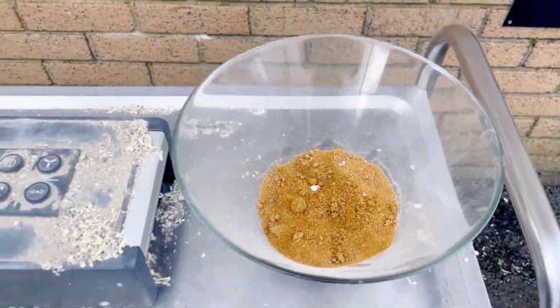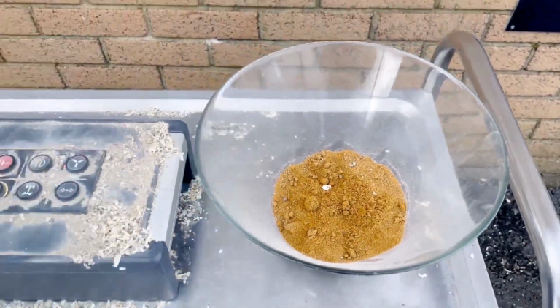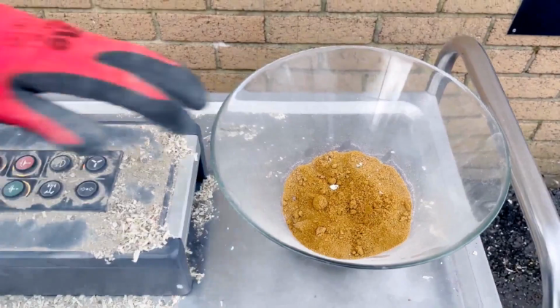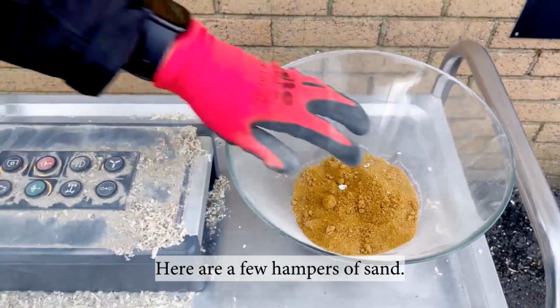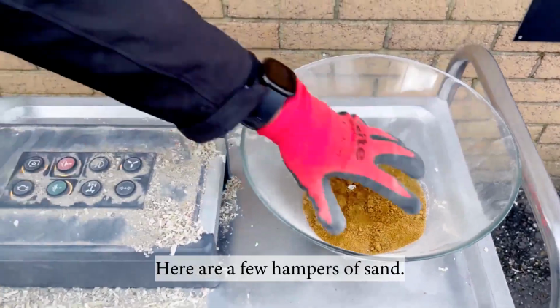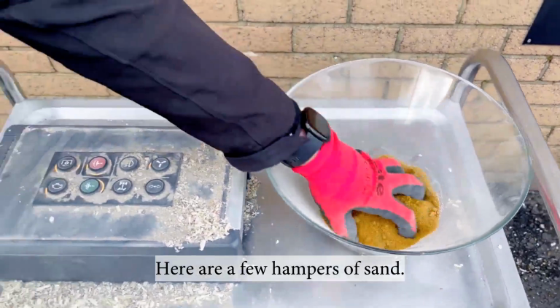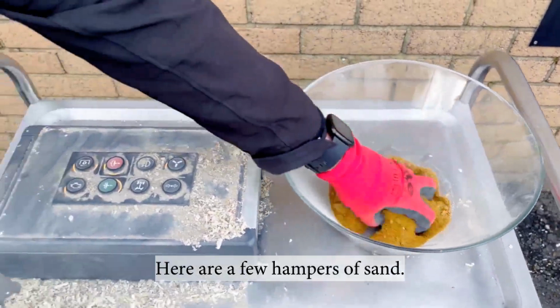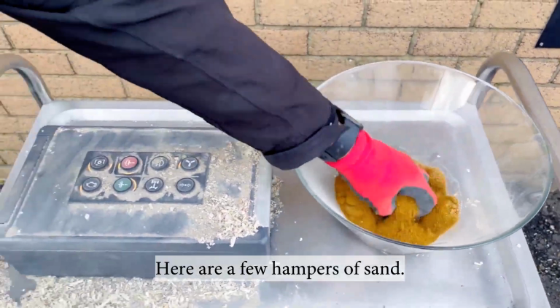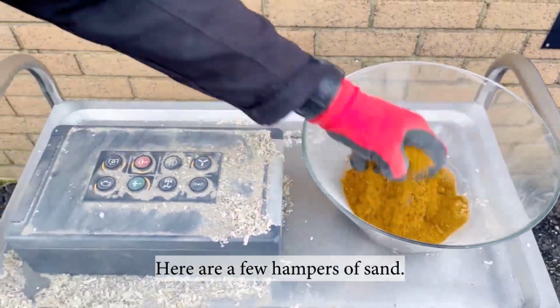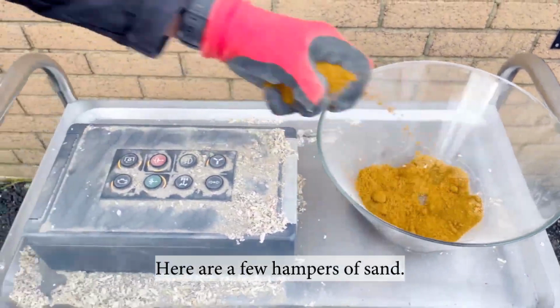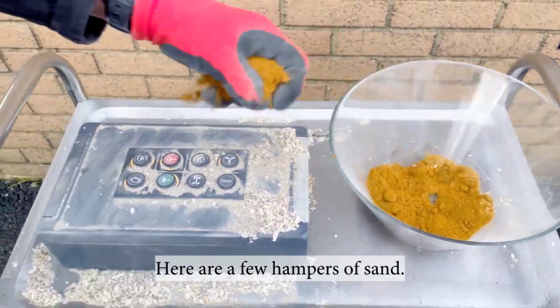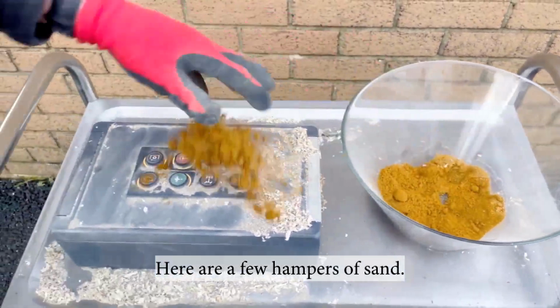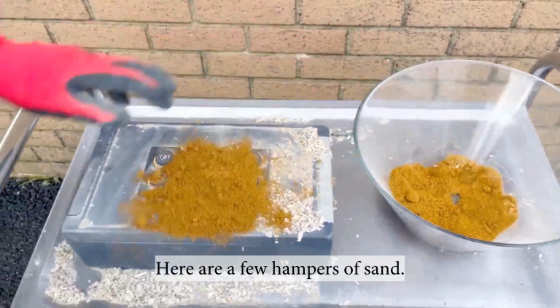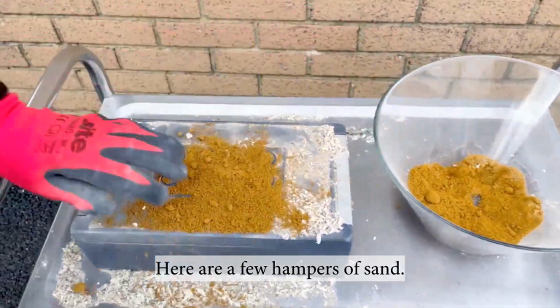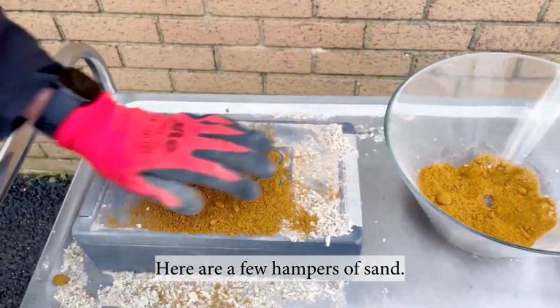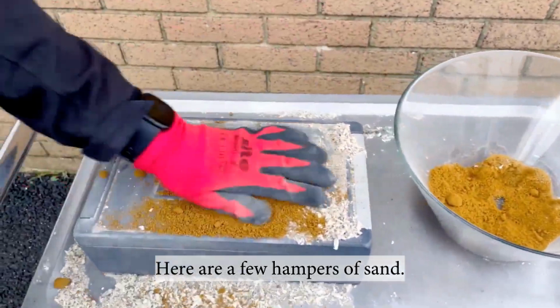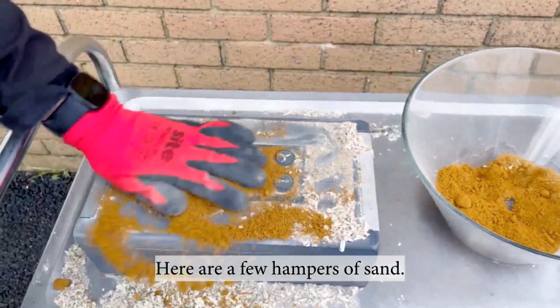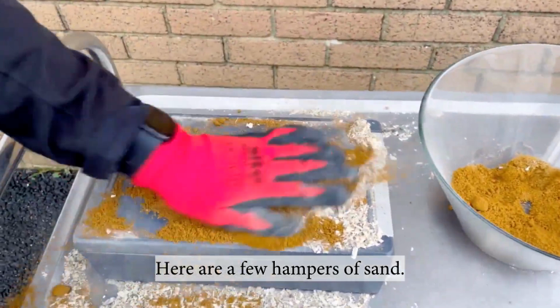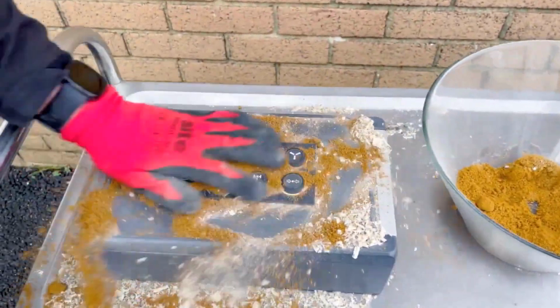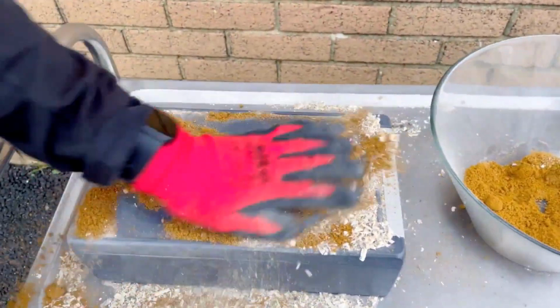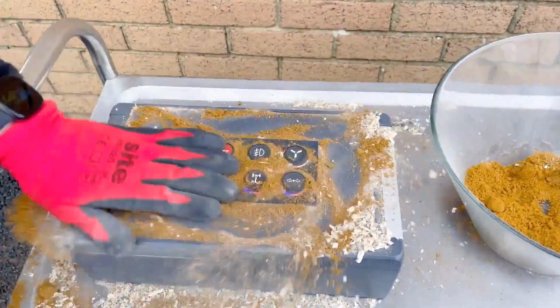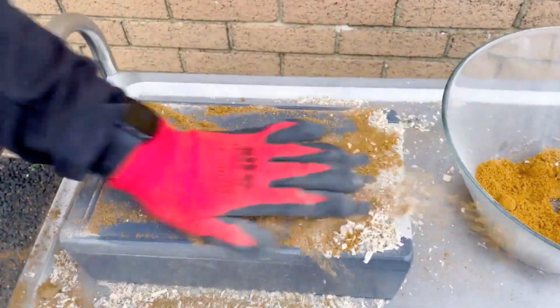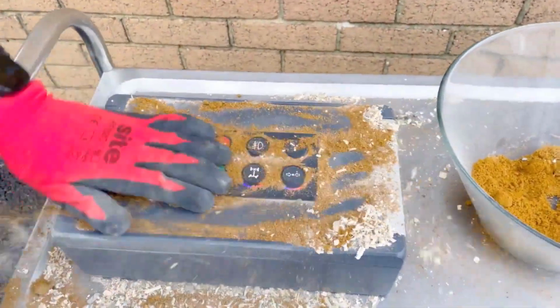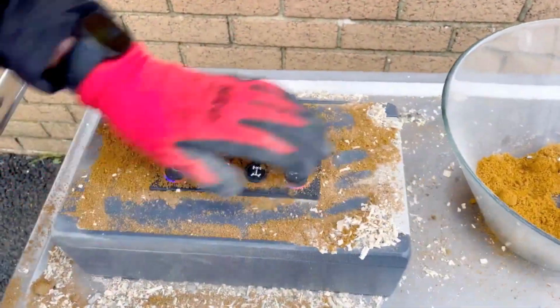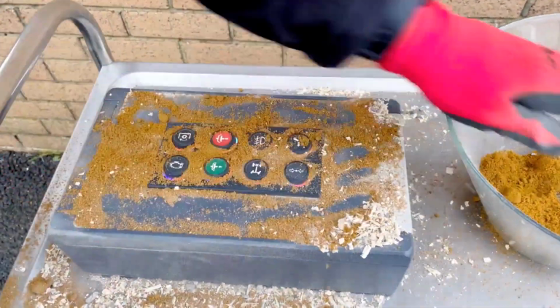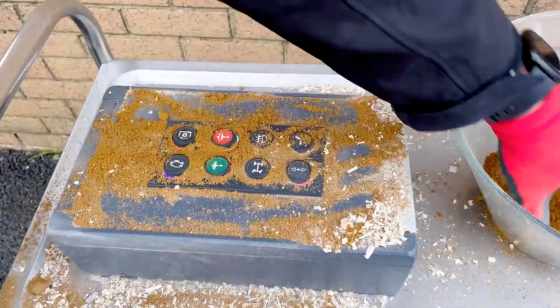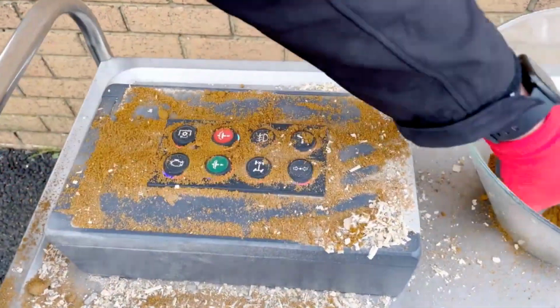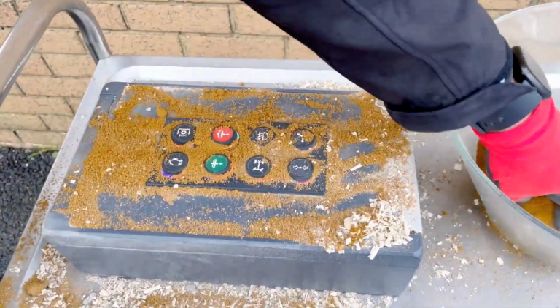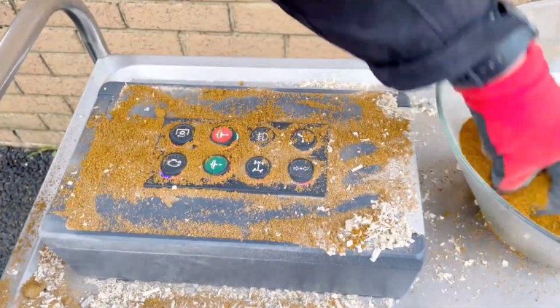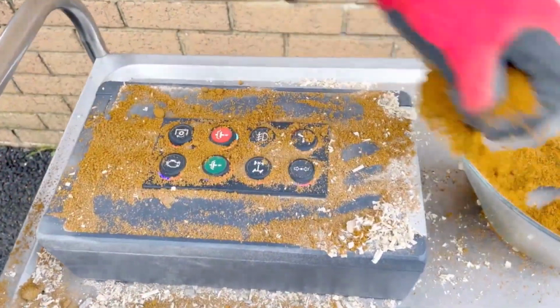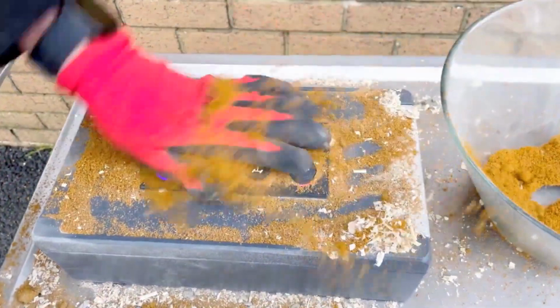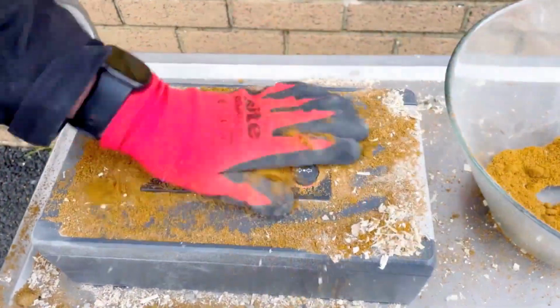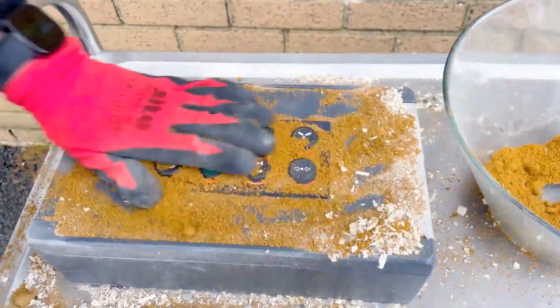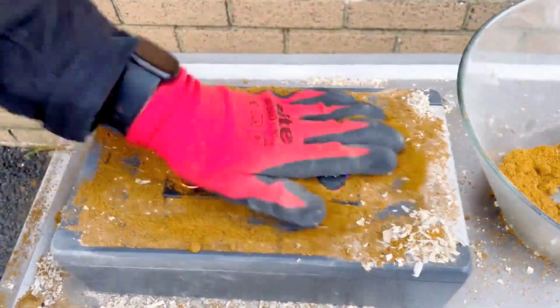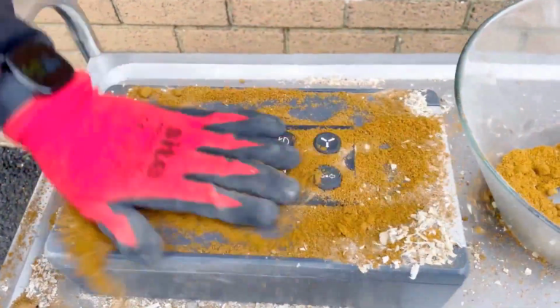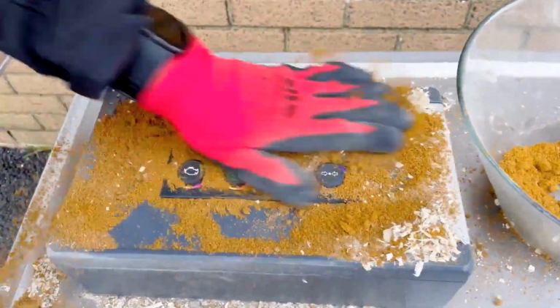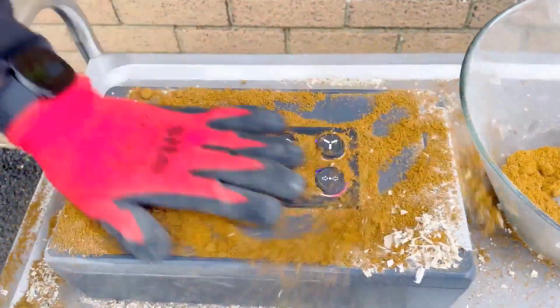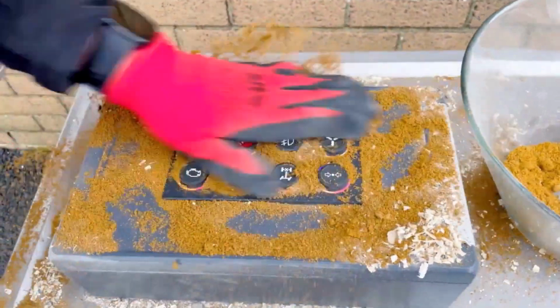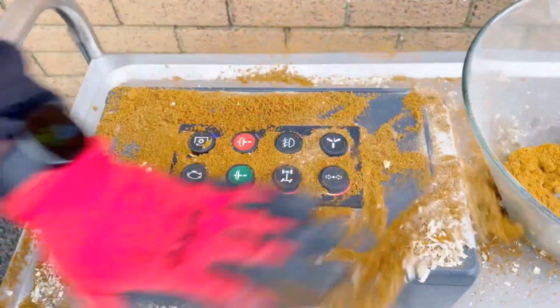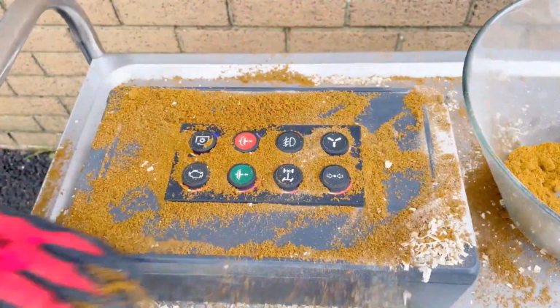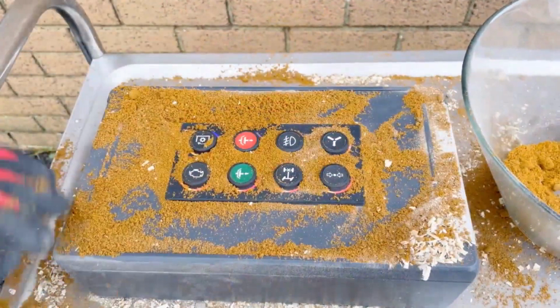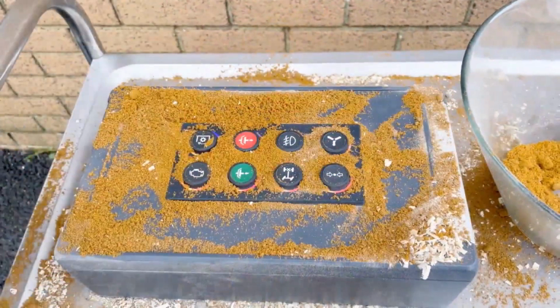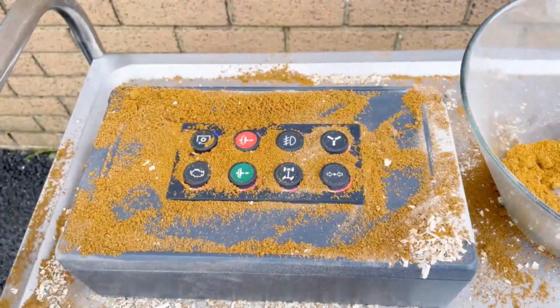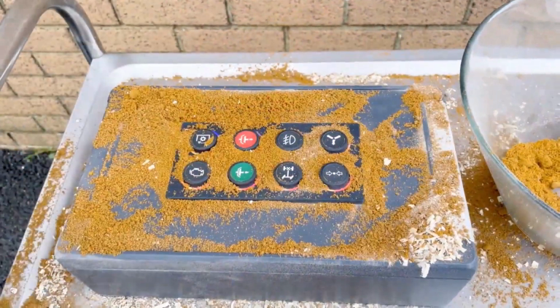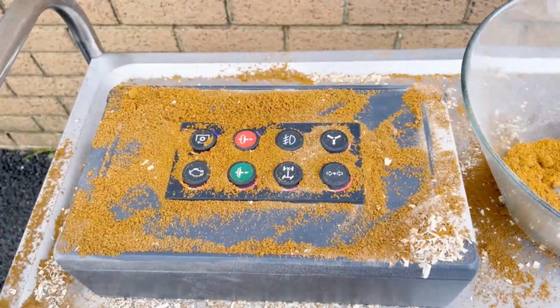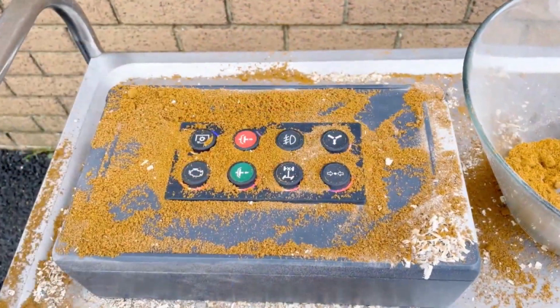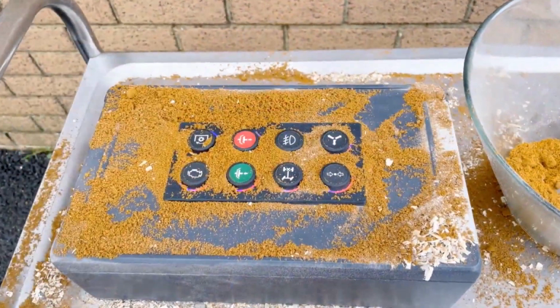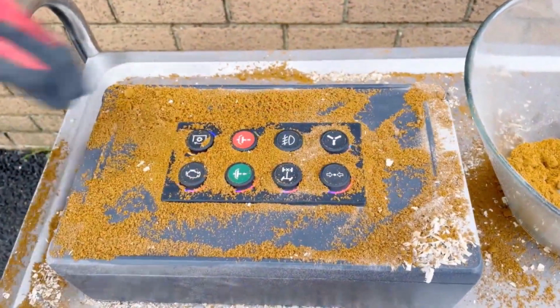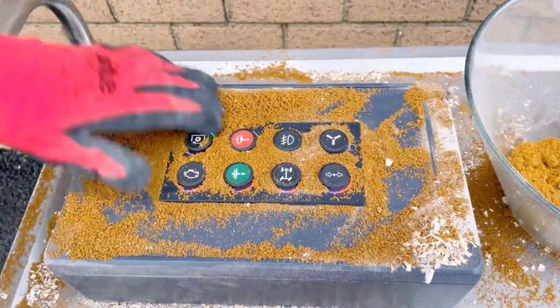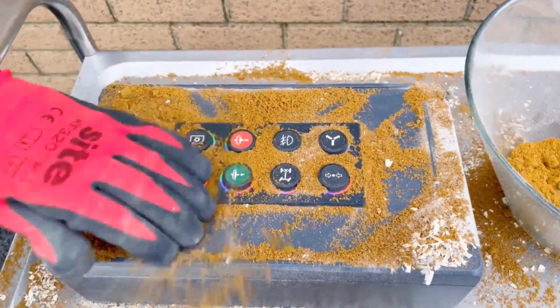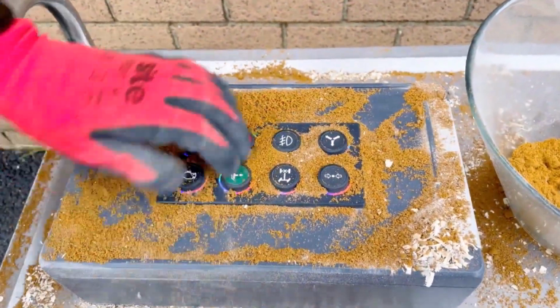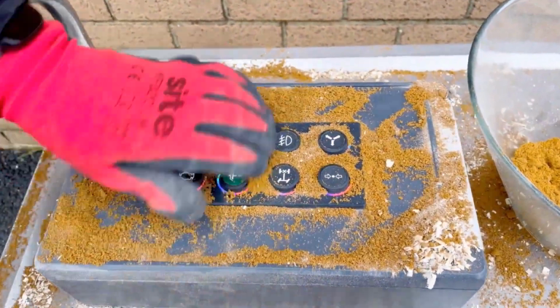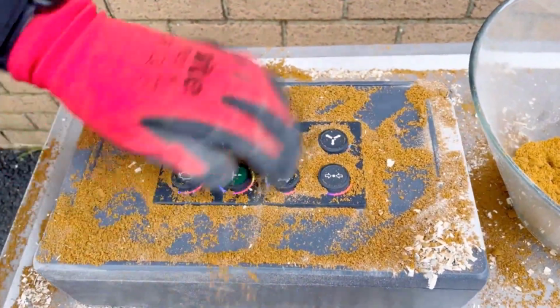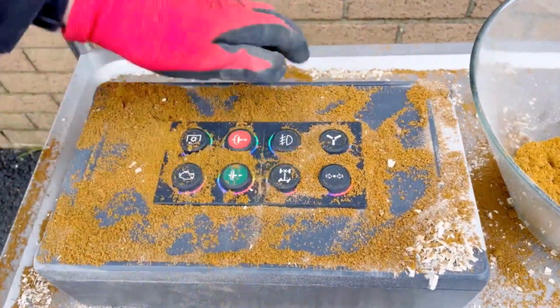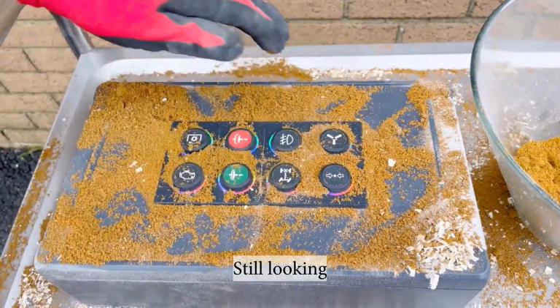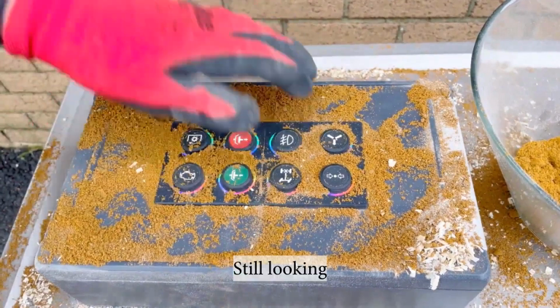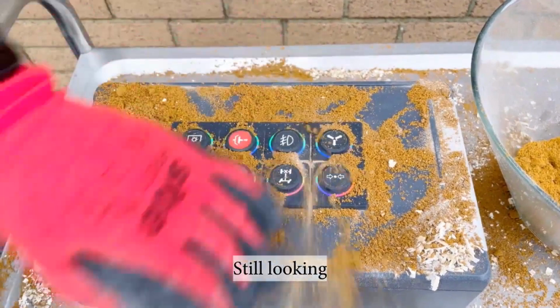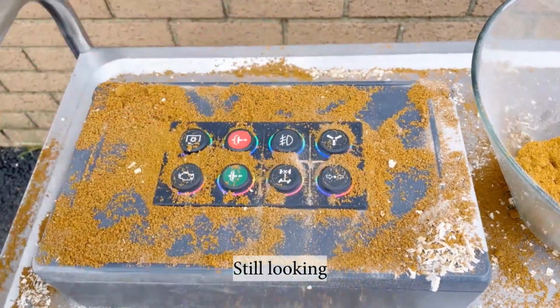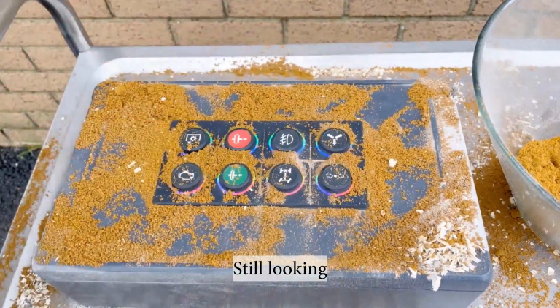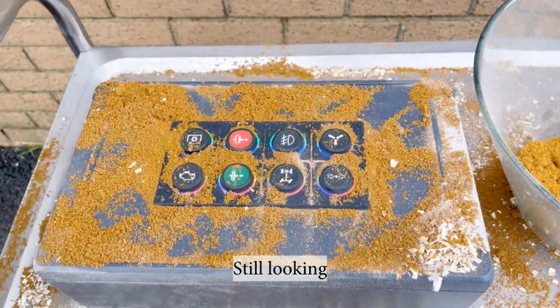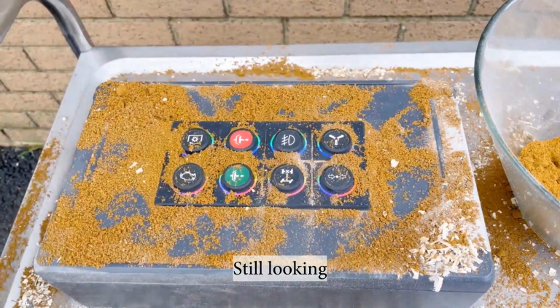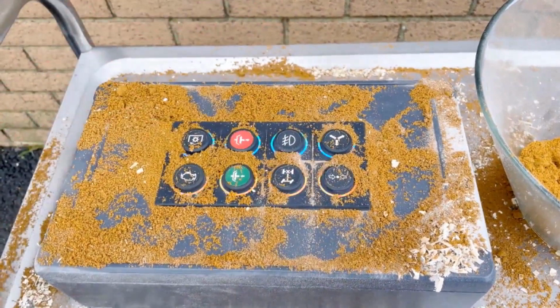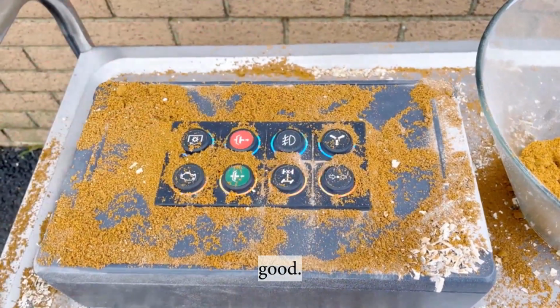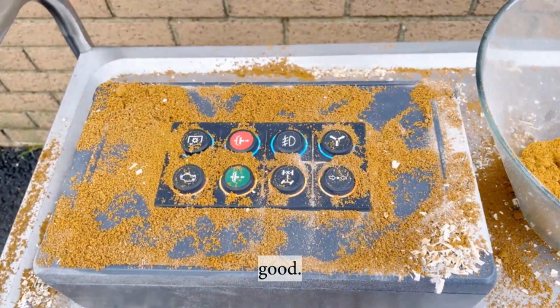Here are a few handfuls of sand. Still looking good.